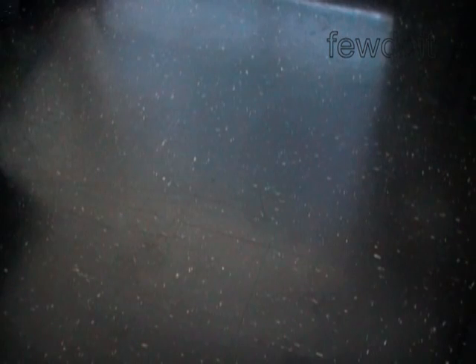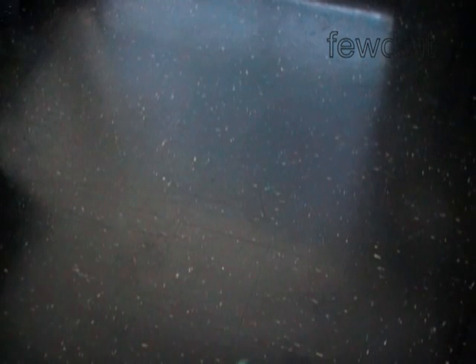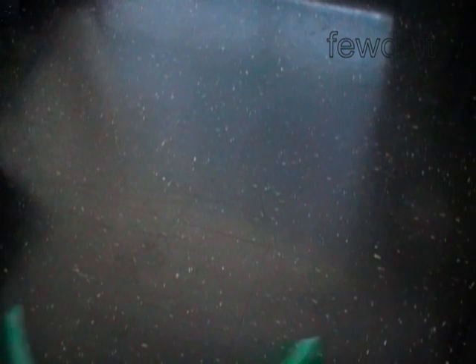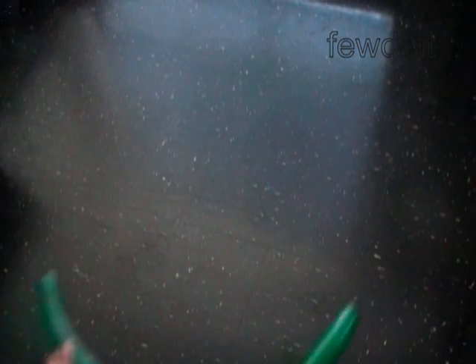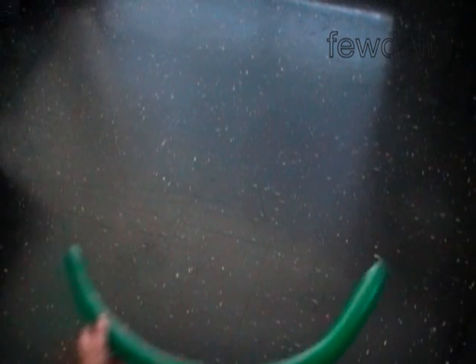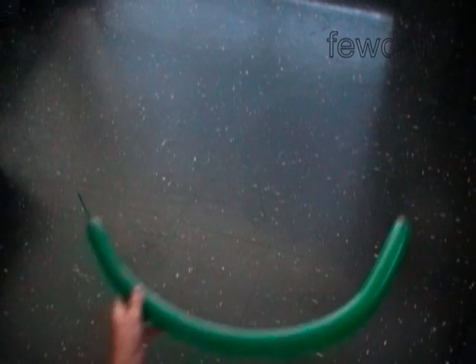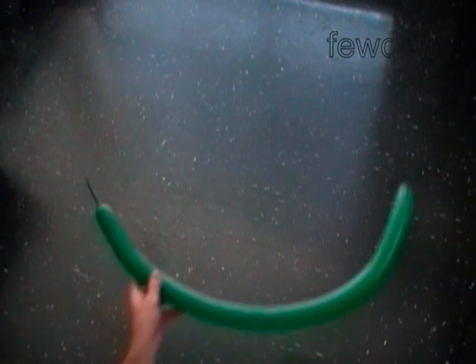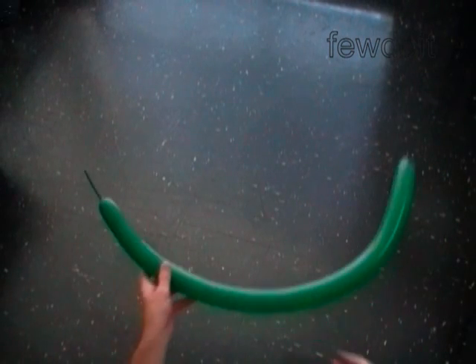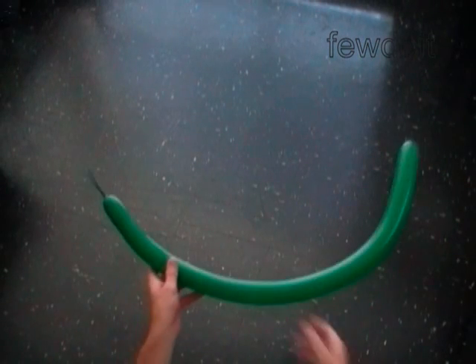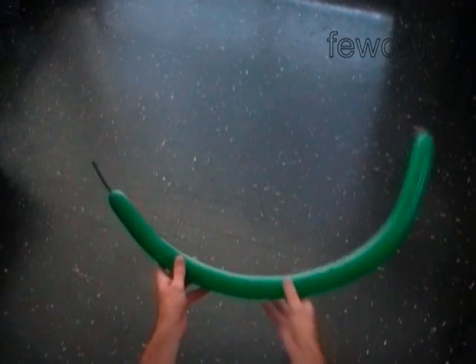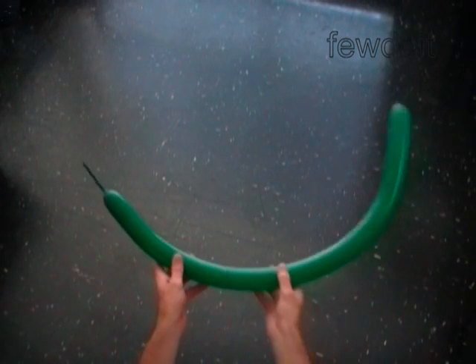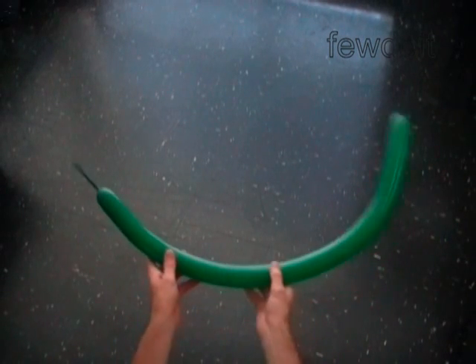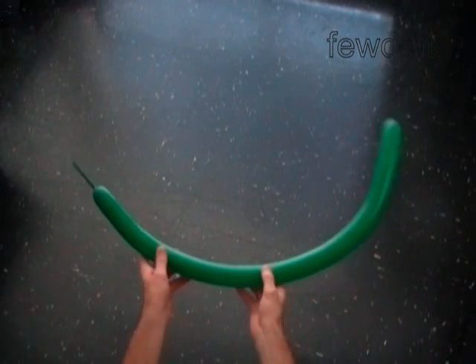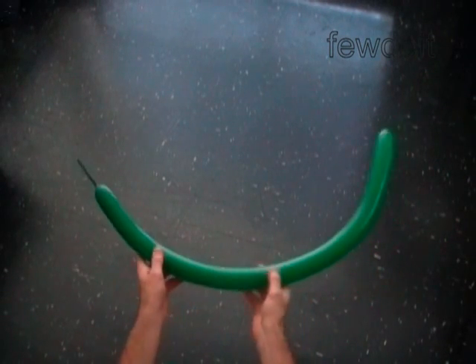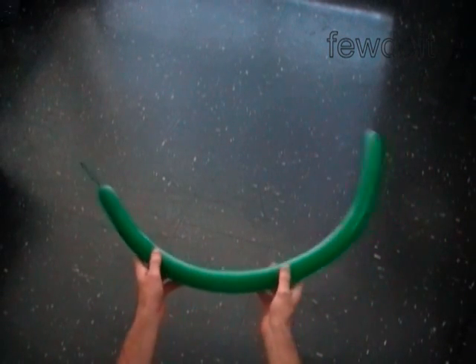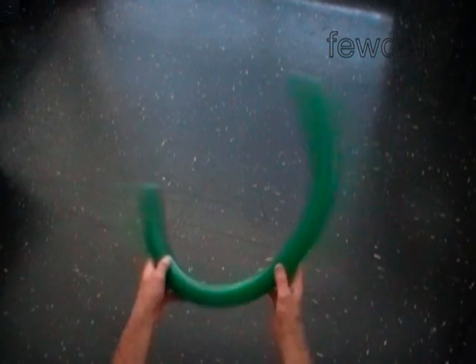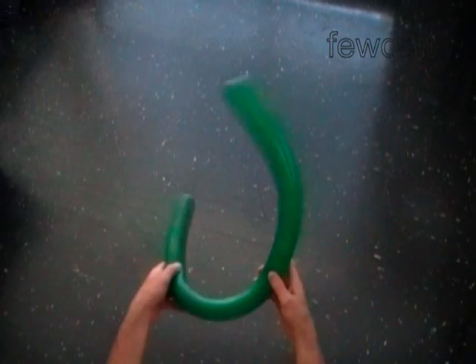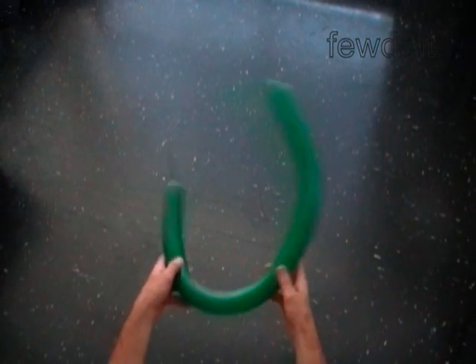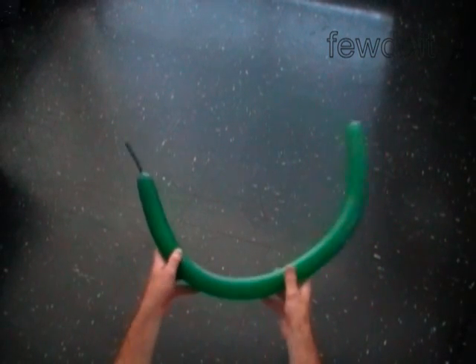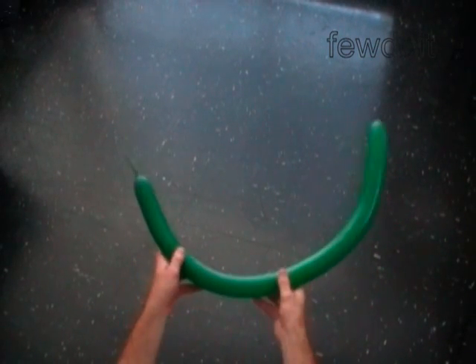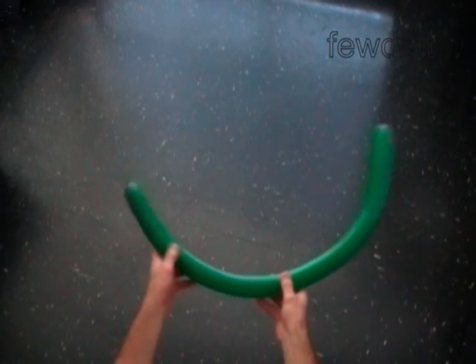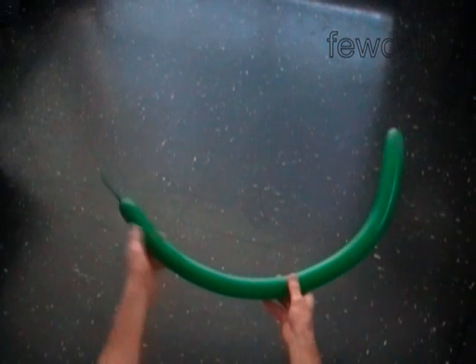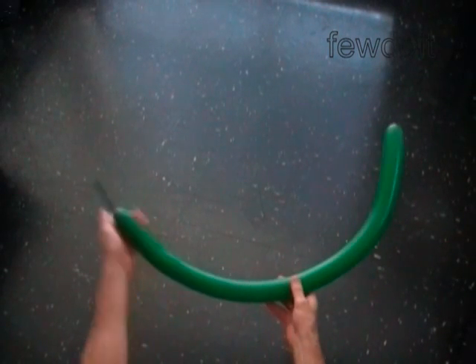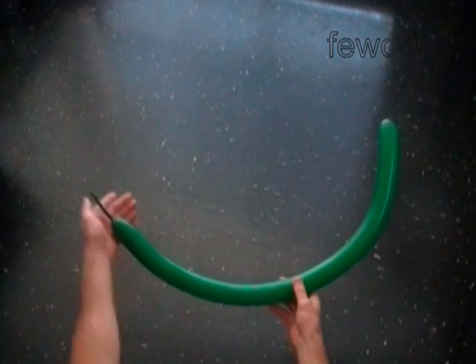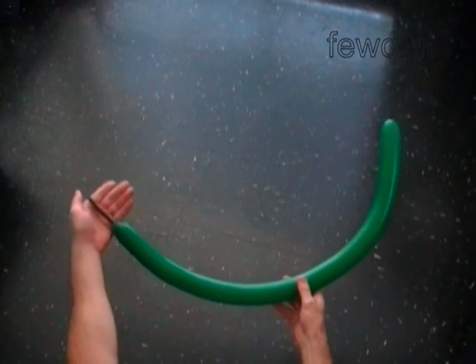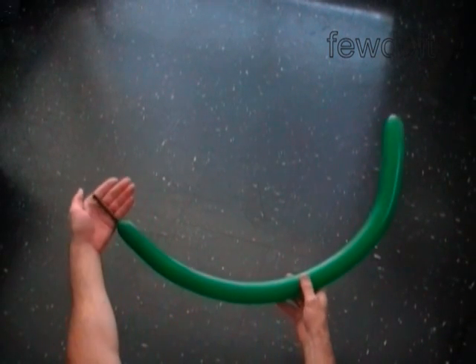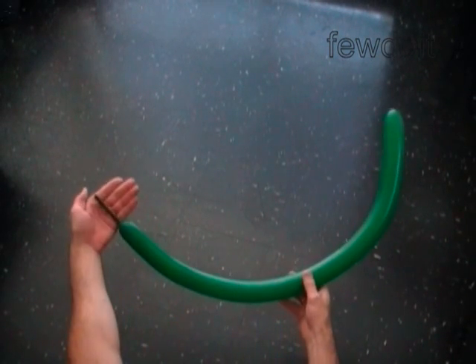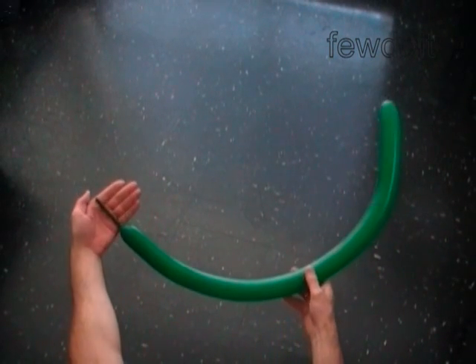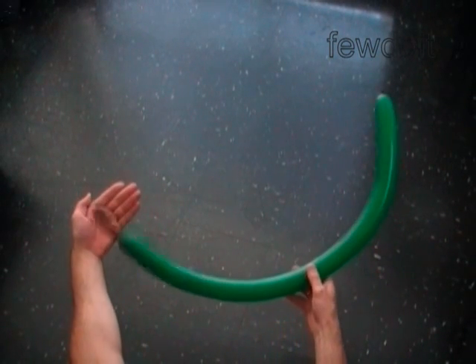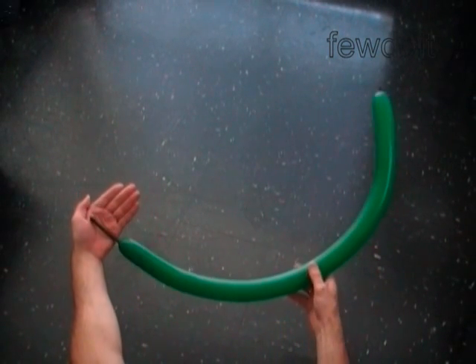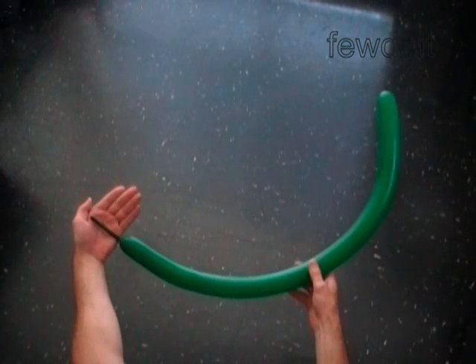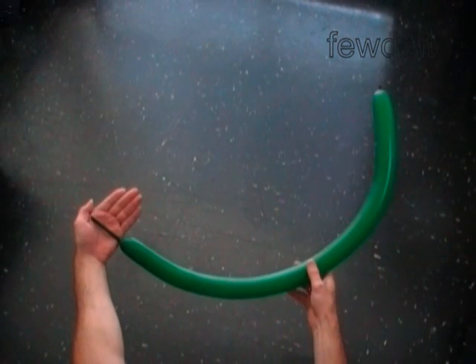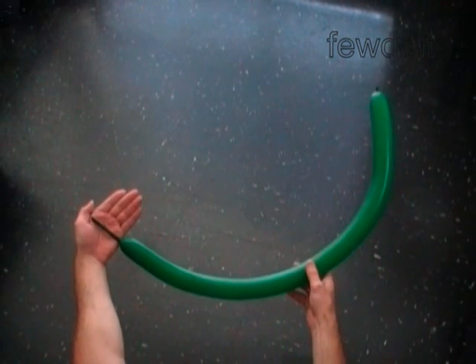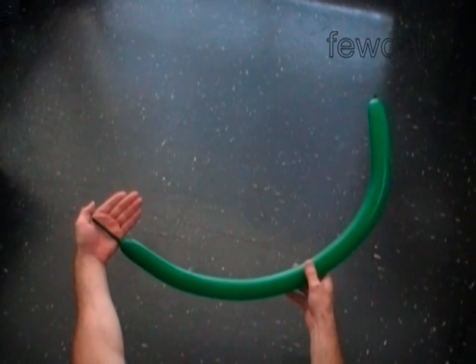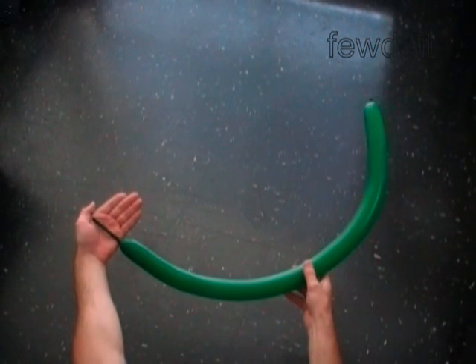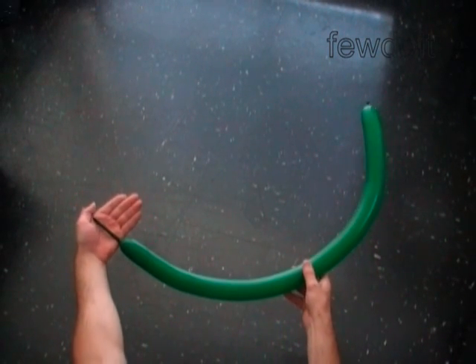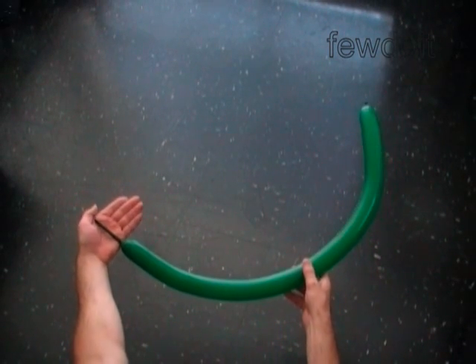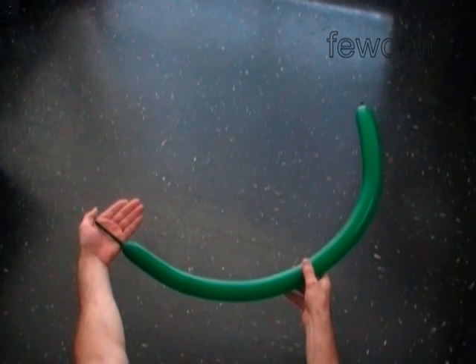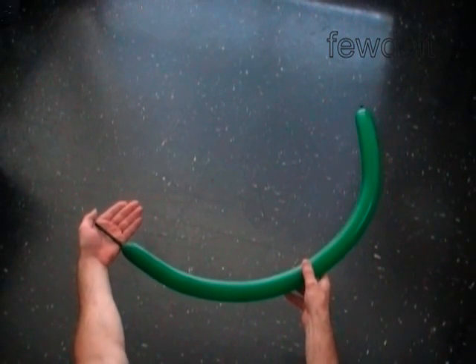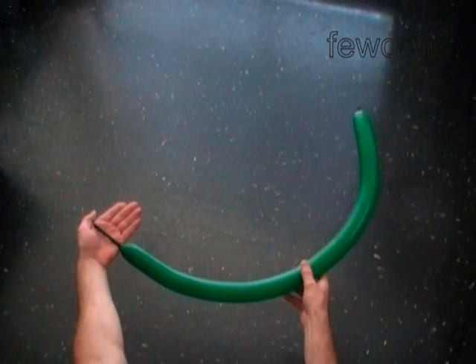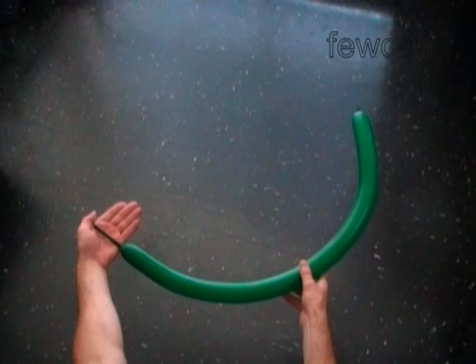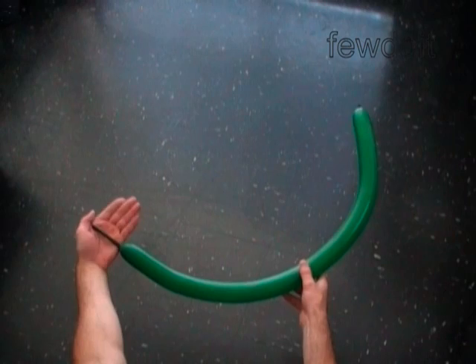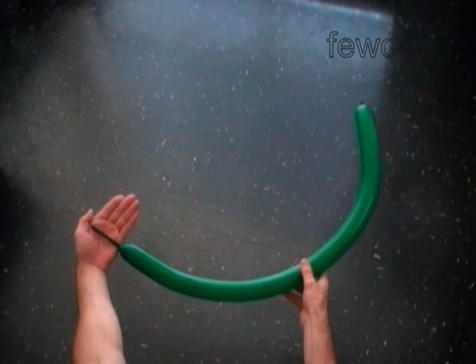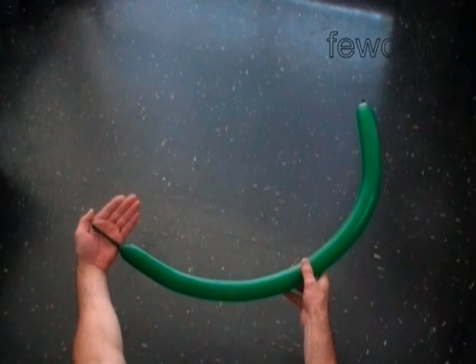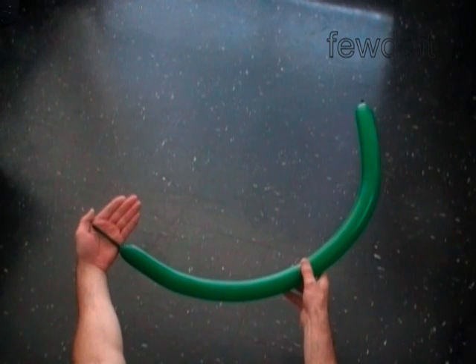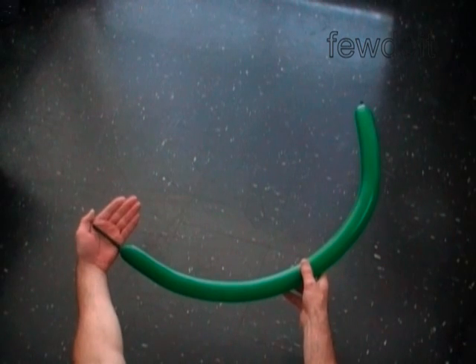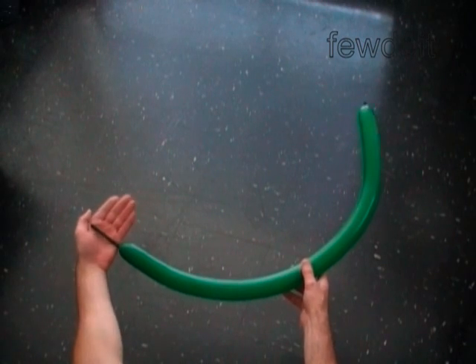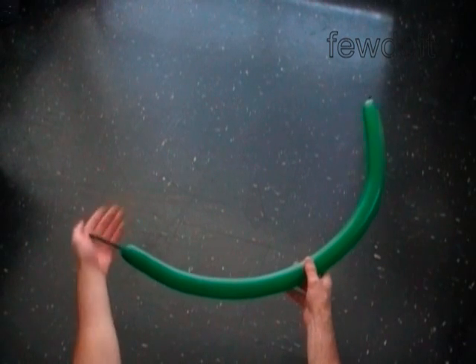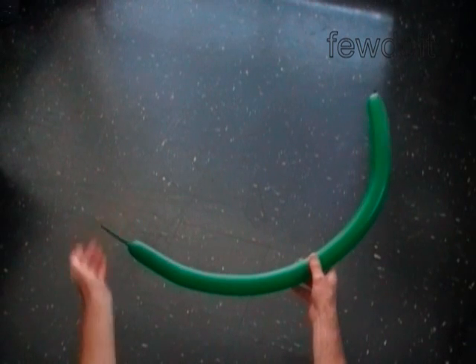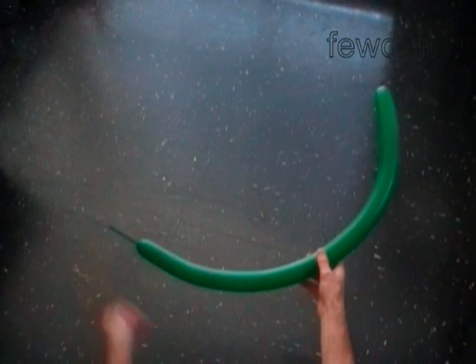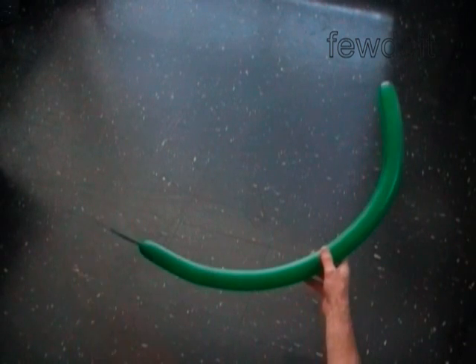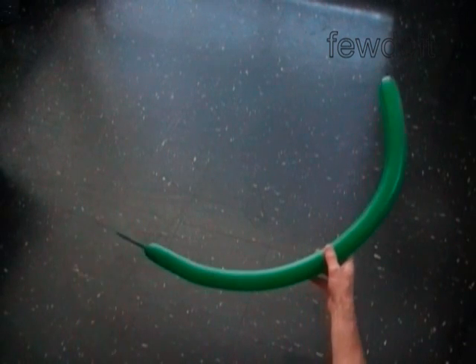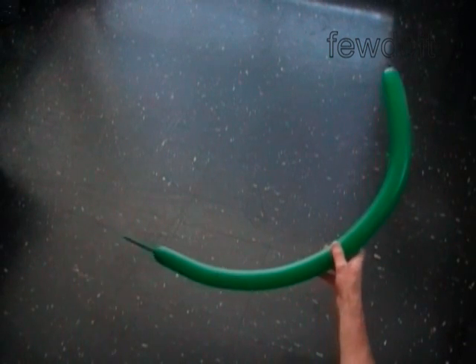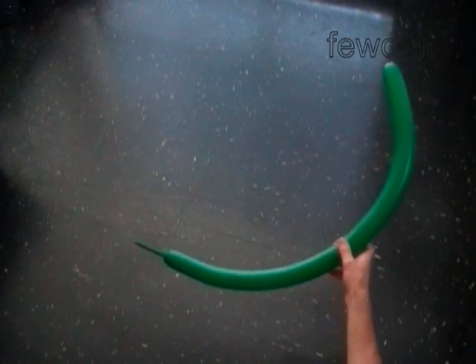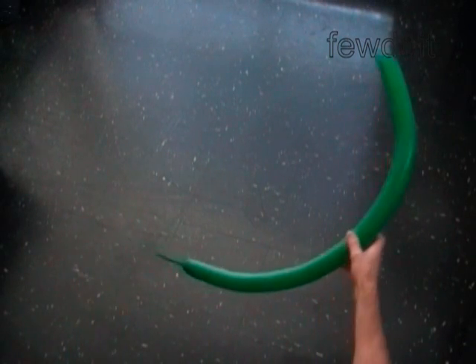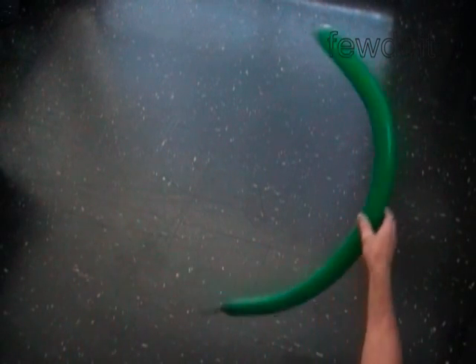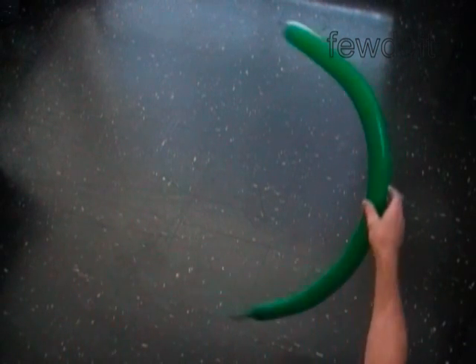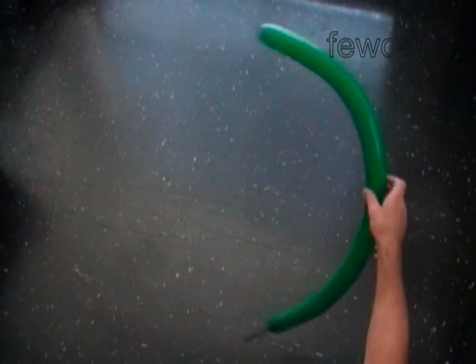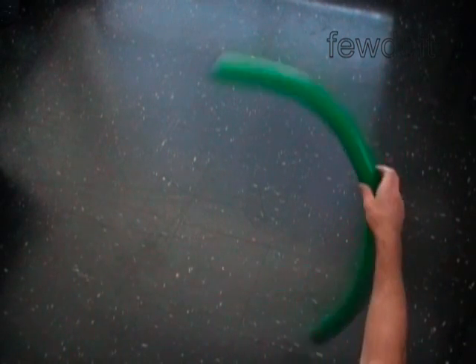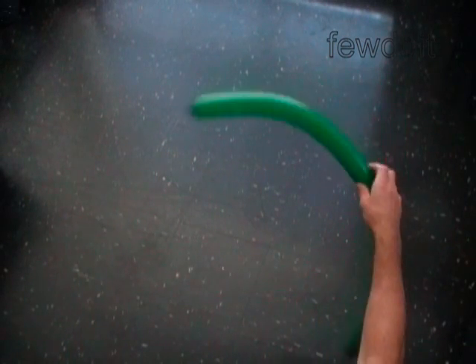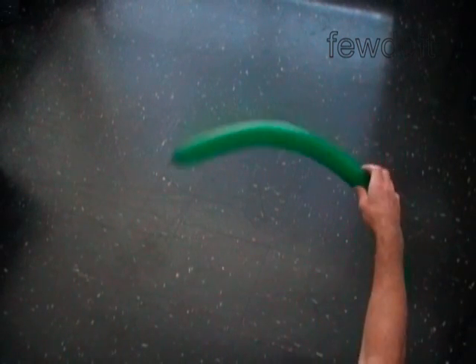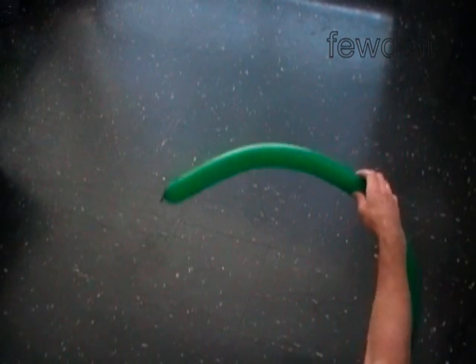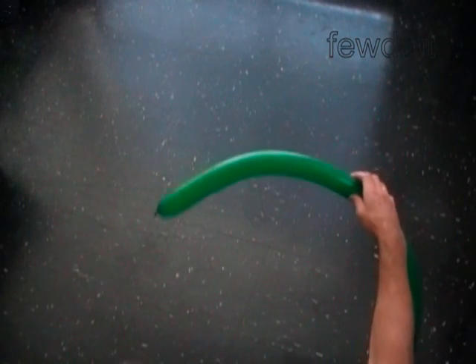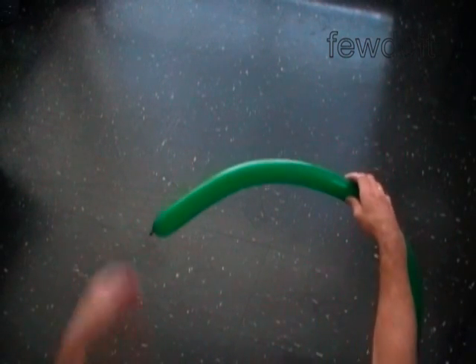We are going to use two balloons for this sculpture. Inflate the first balloon leaving a three inch flat tail.